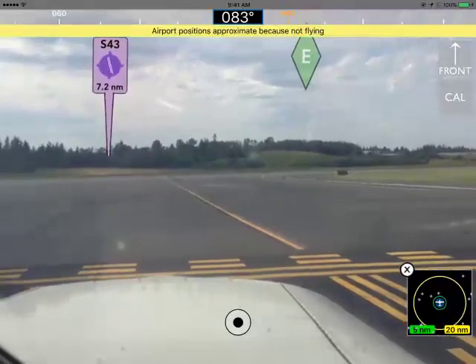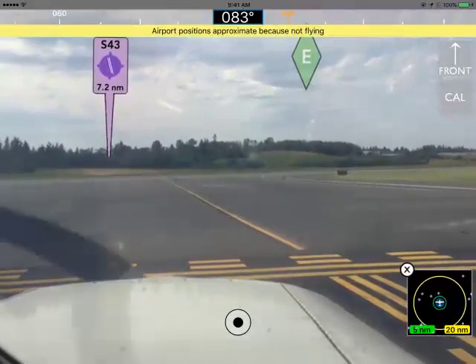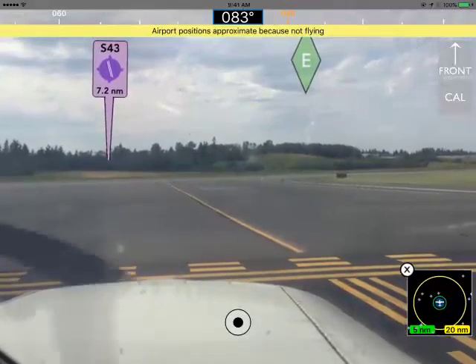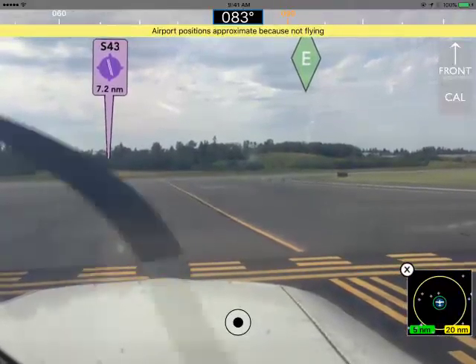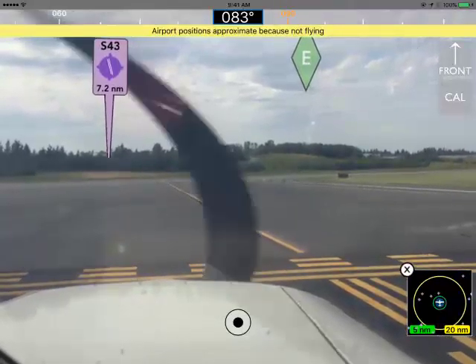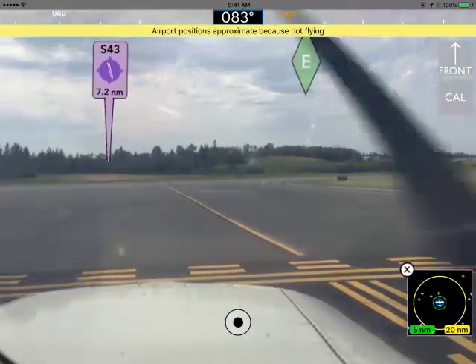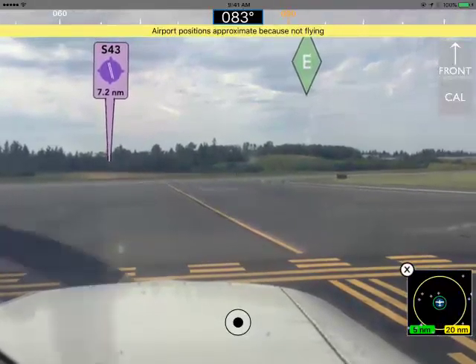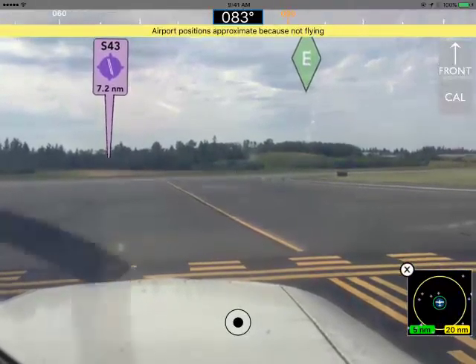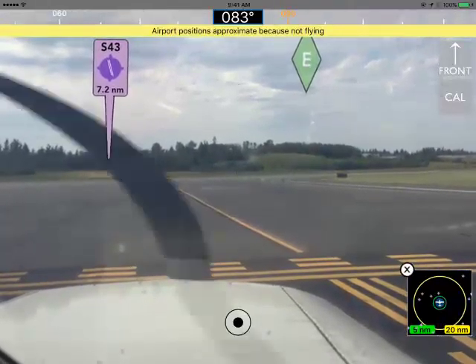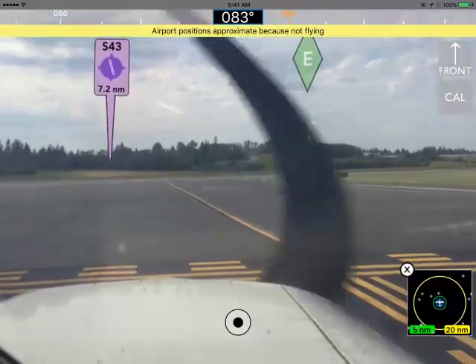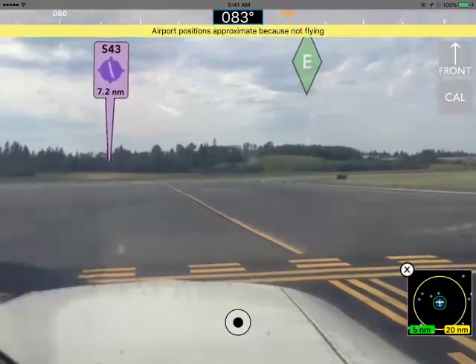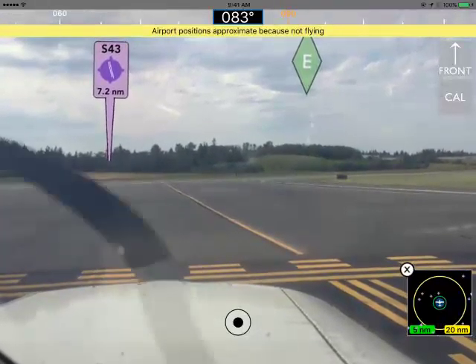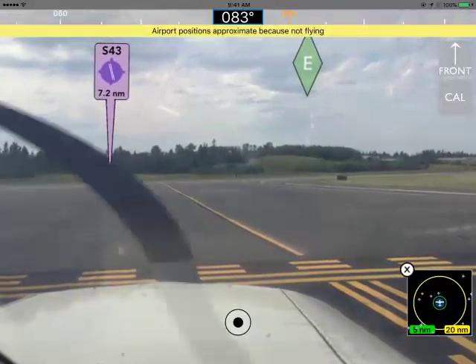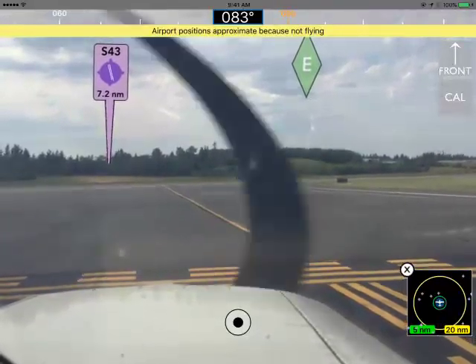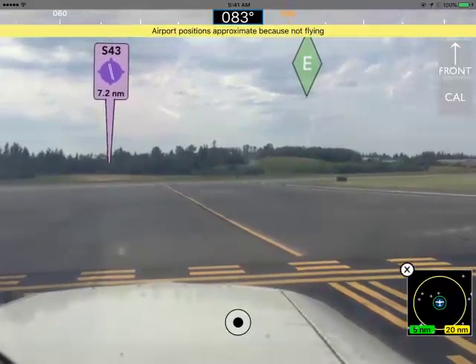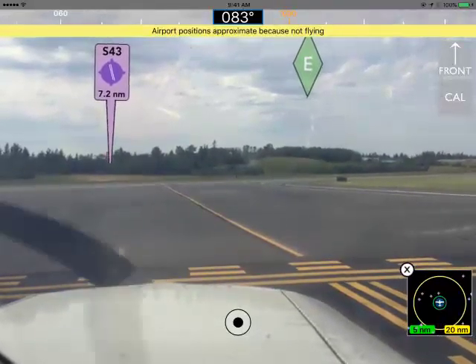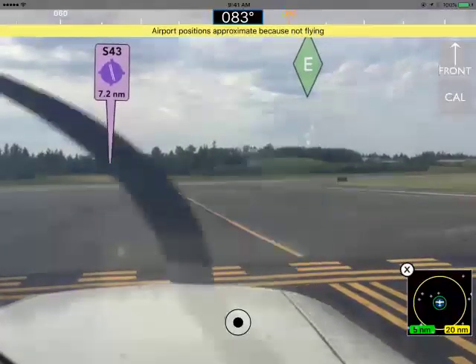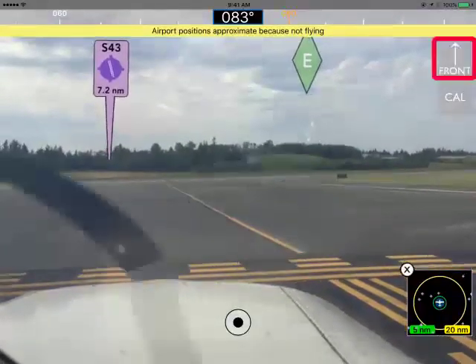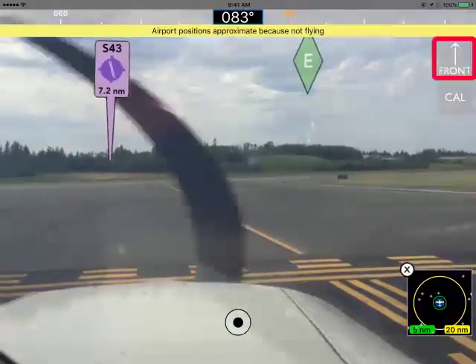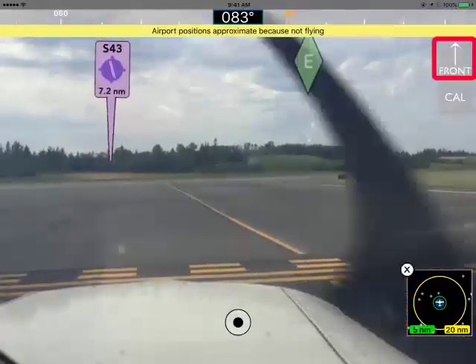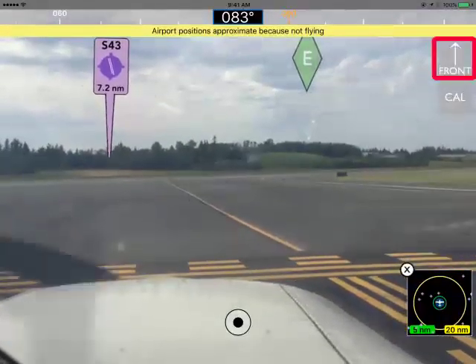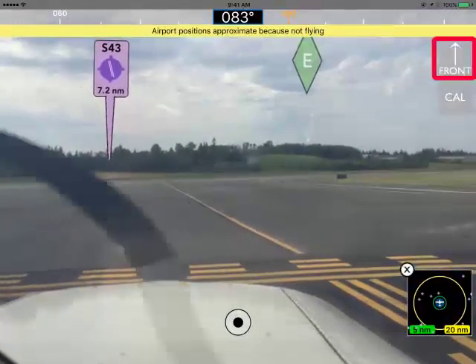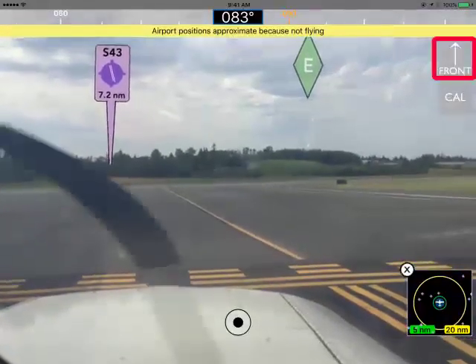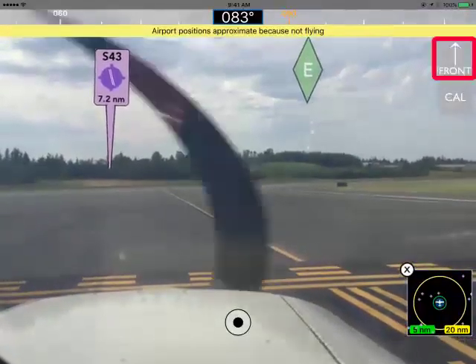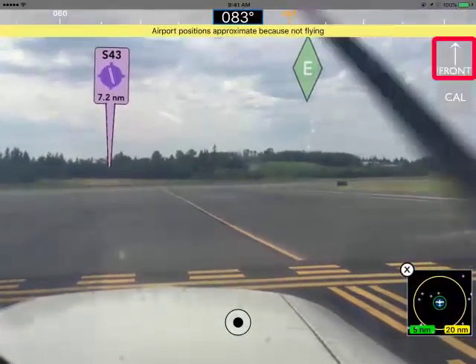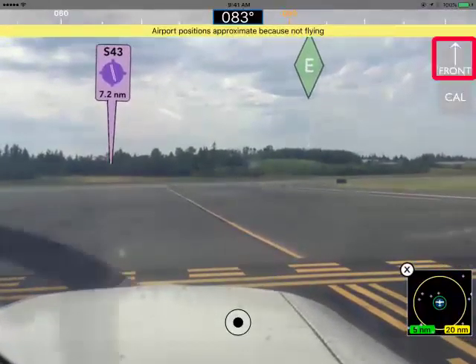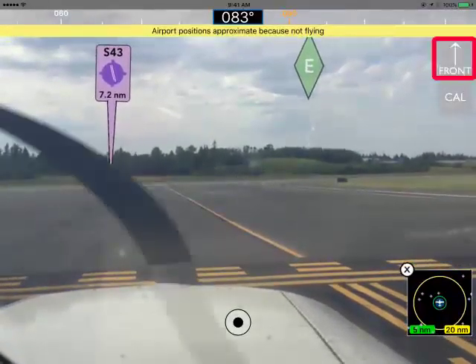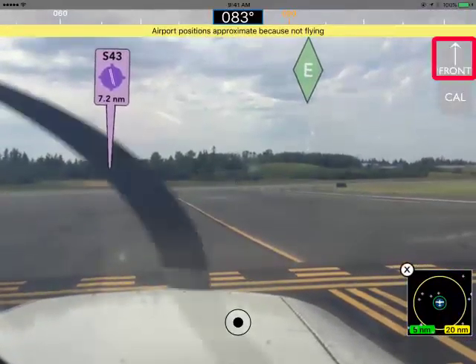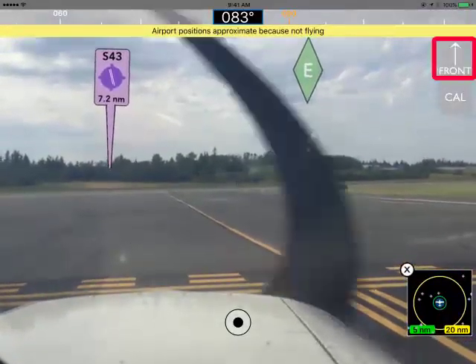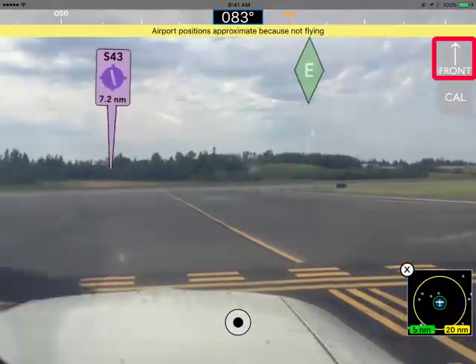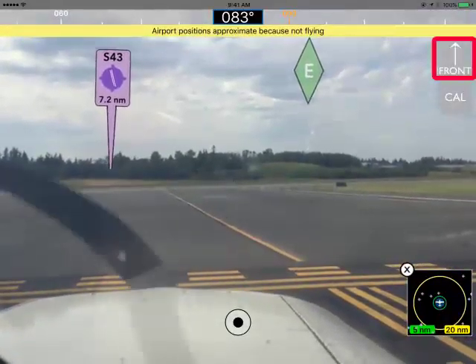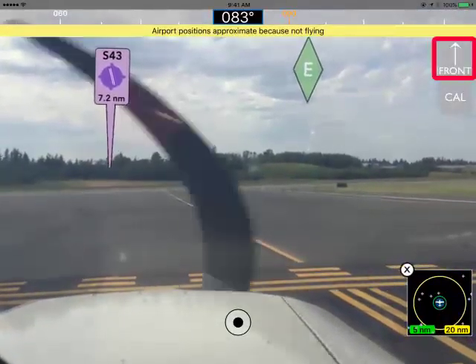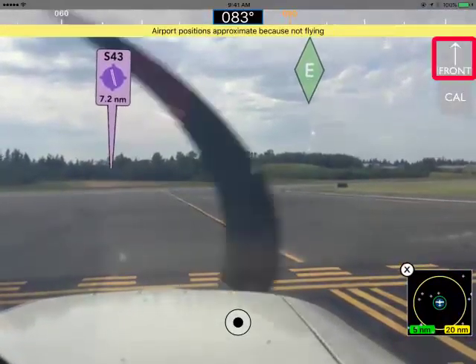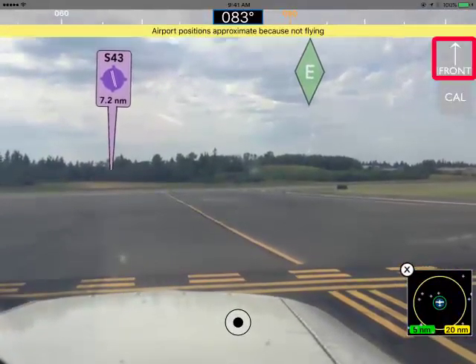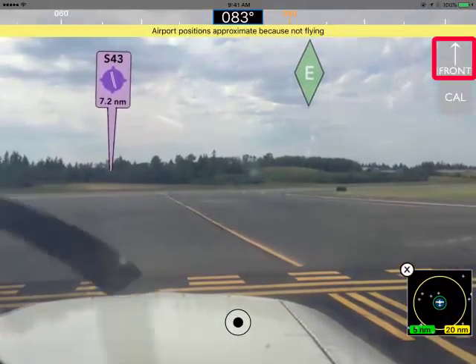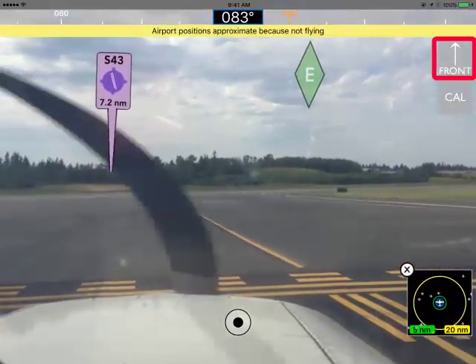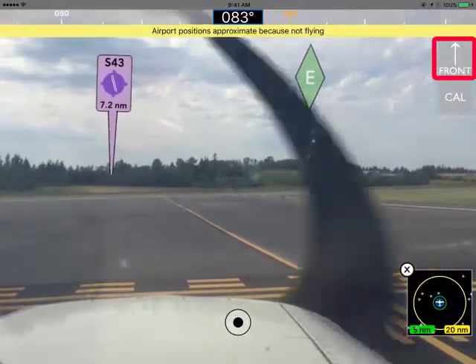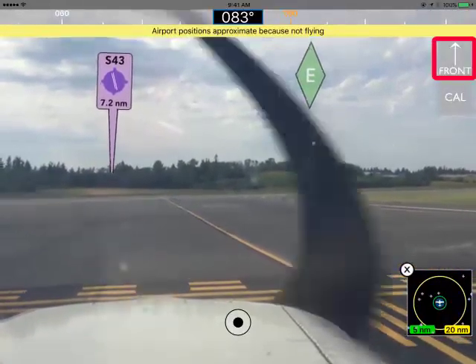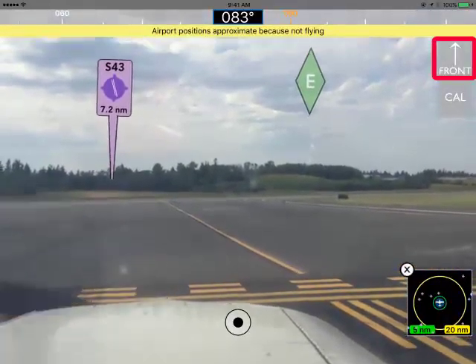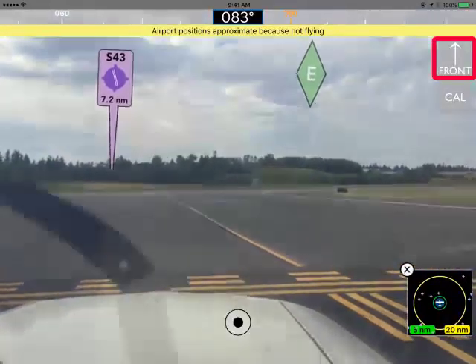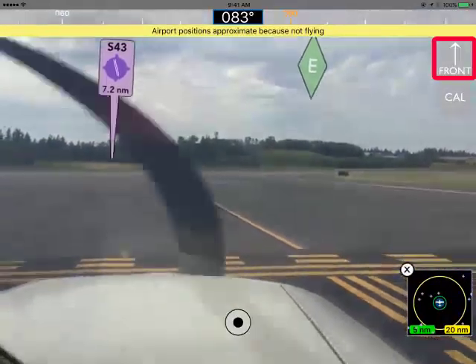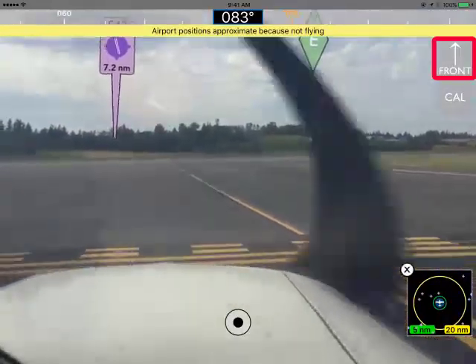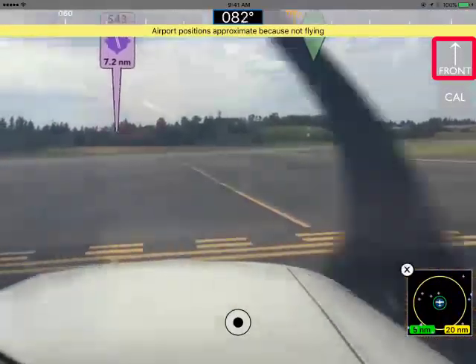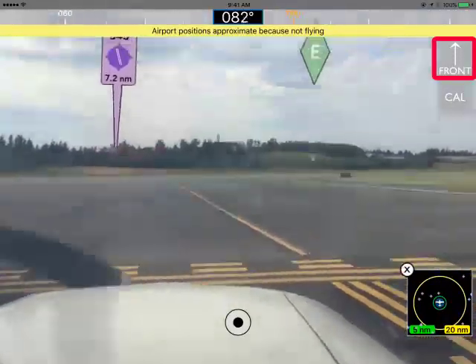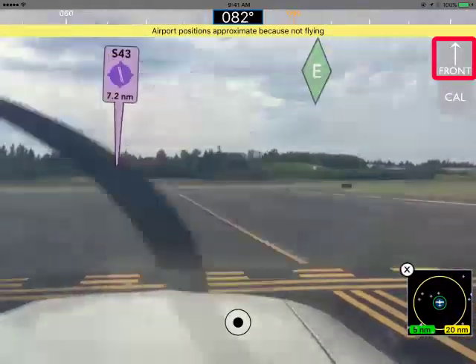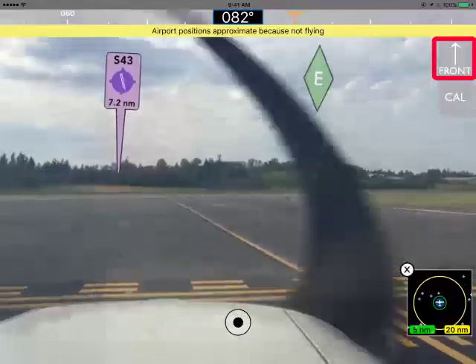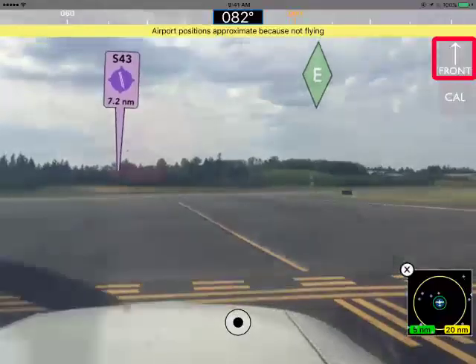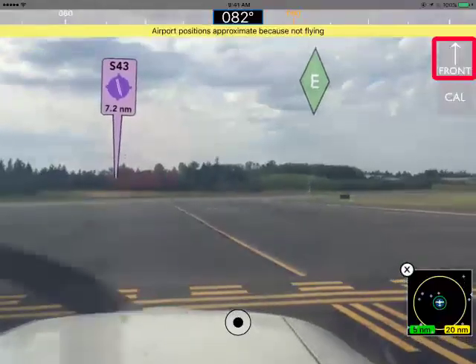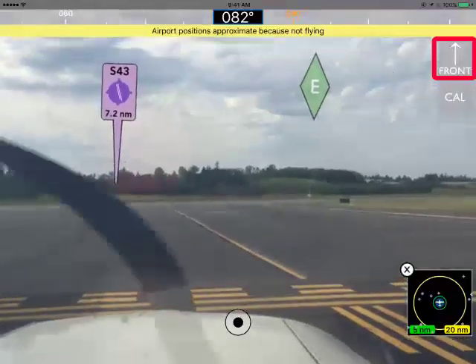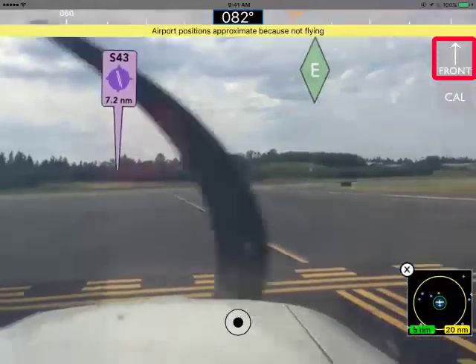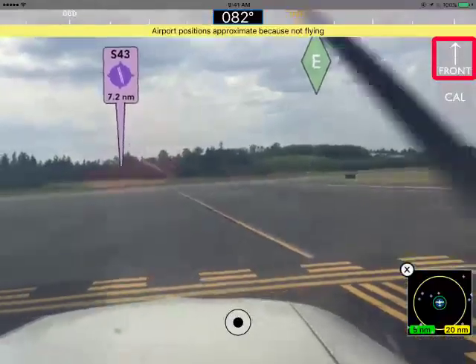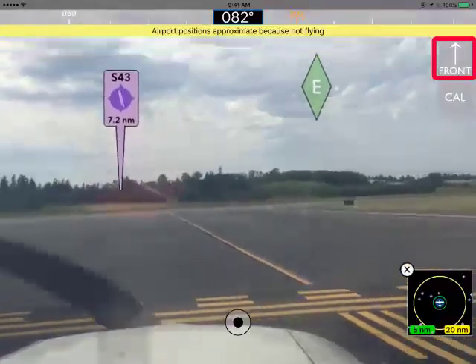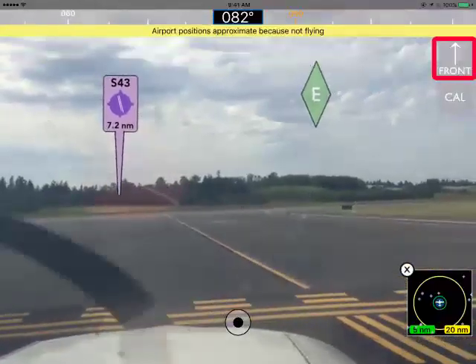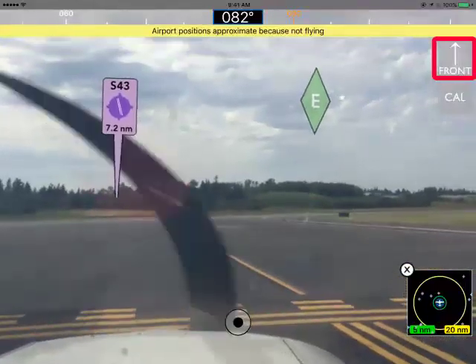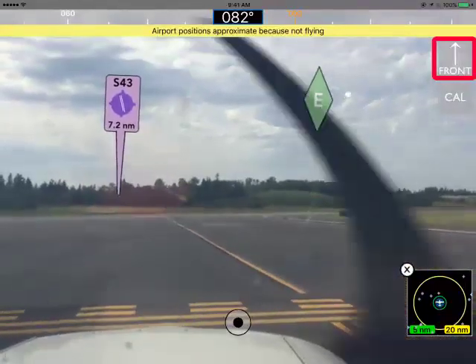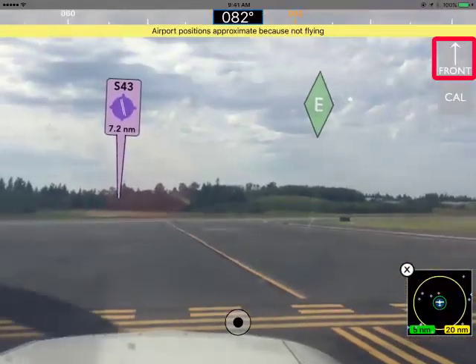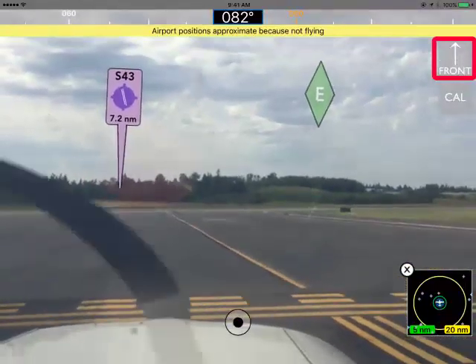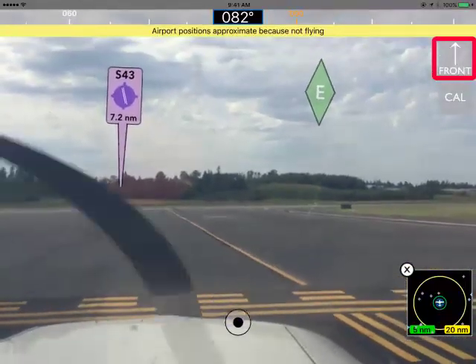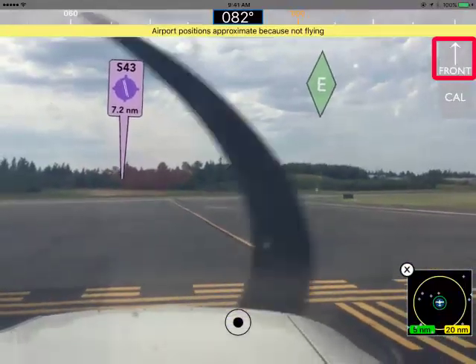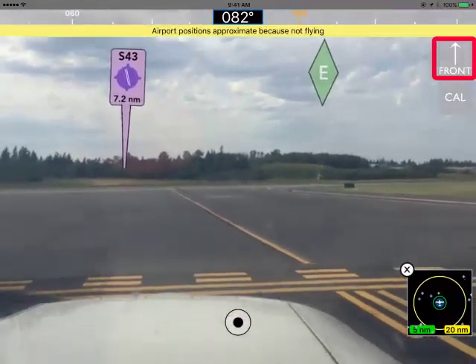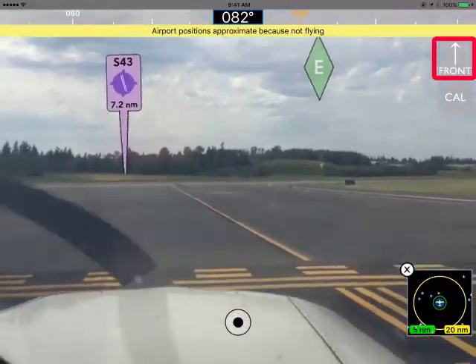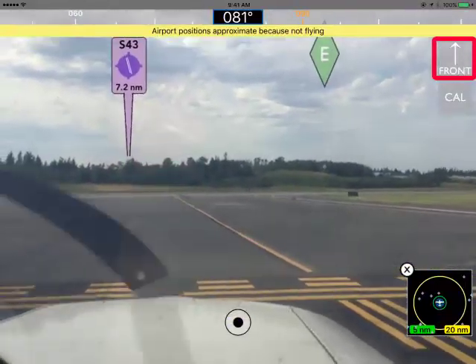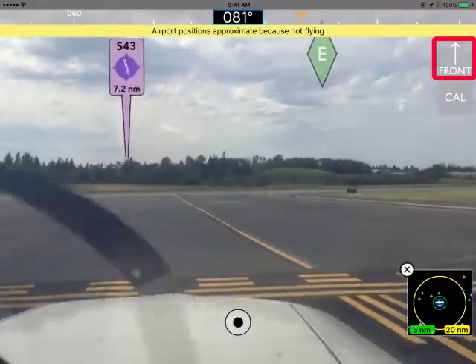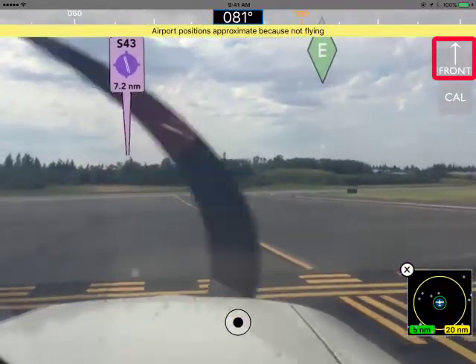We're sitting on the runway right now. We're not moving, so the Front button in the upper right is clear, meaning it's just using the compass in your plane.